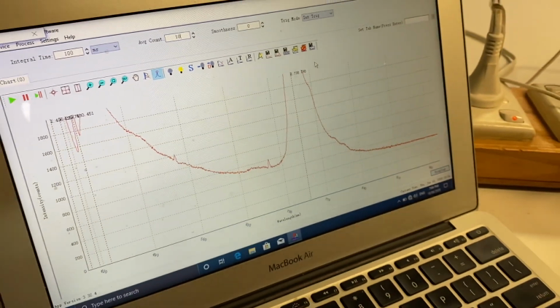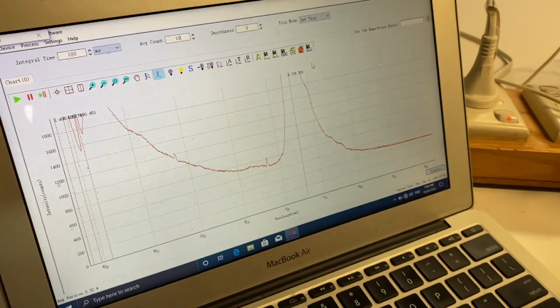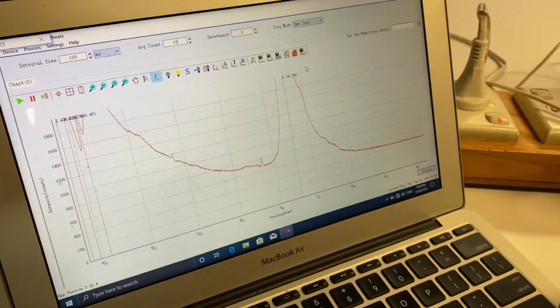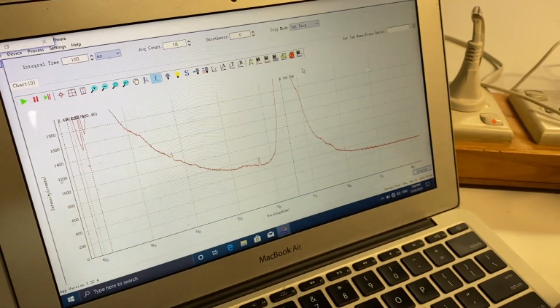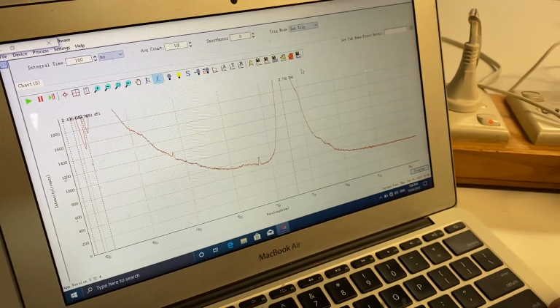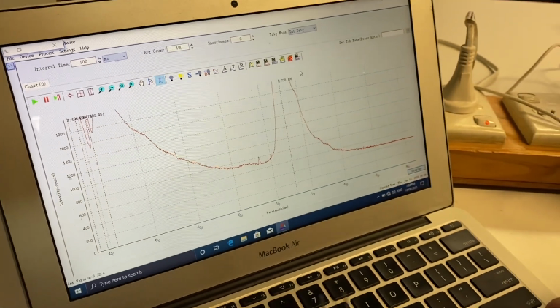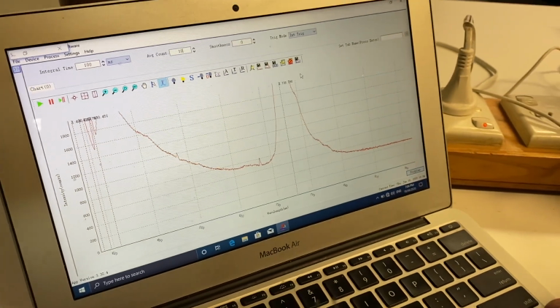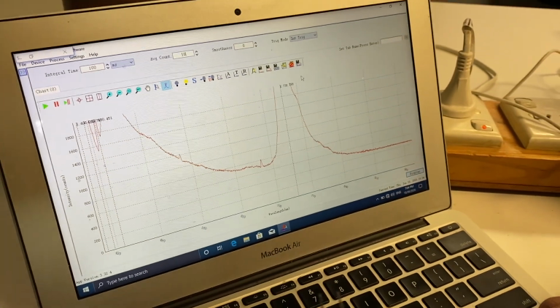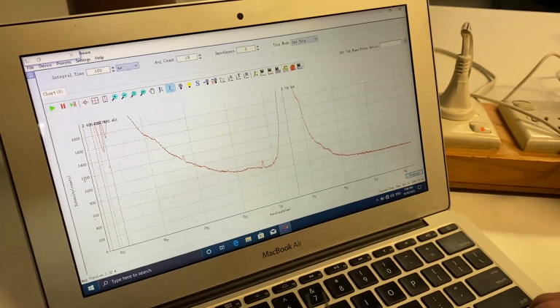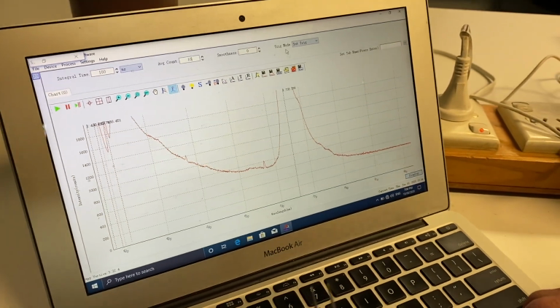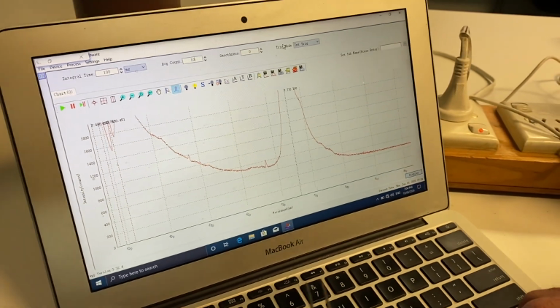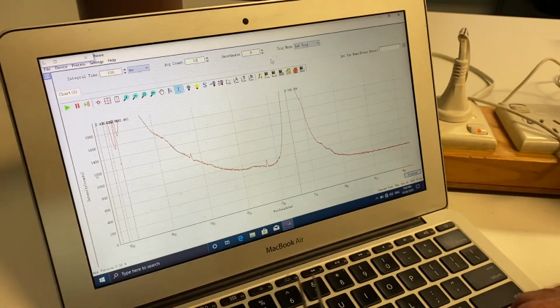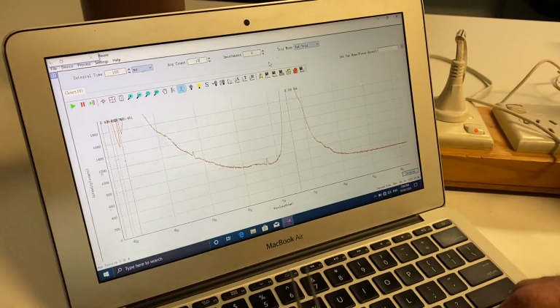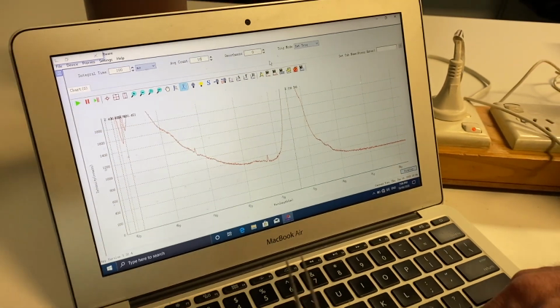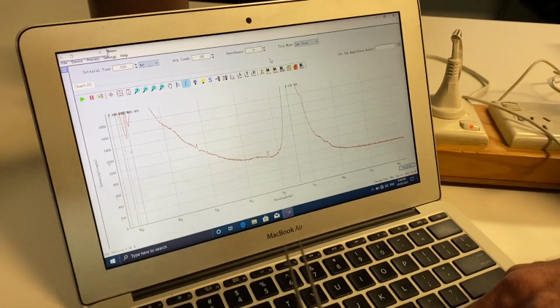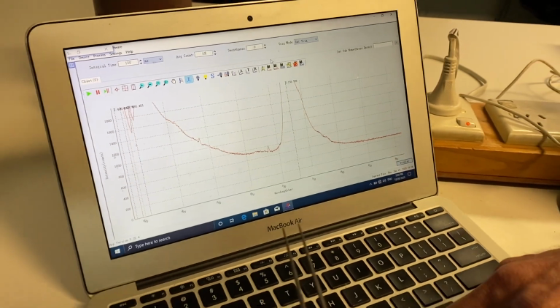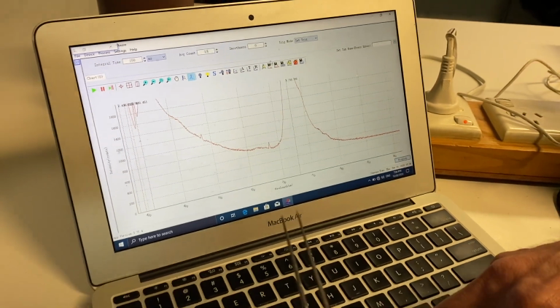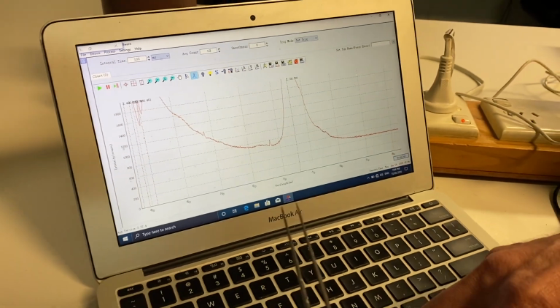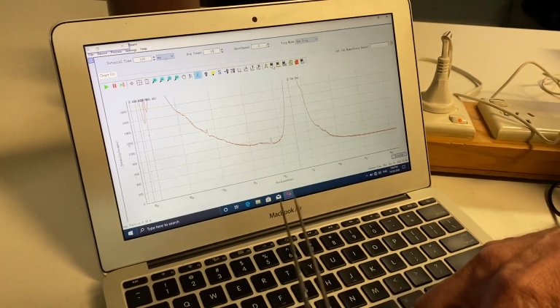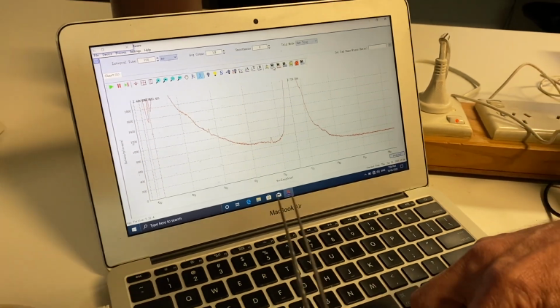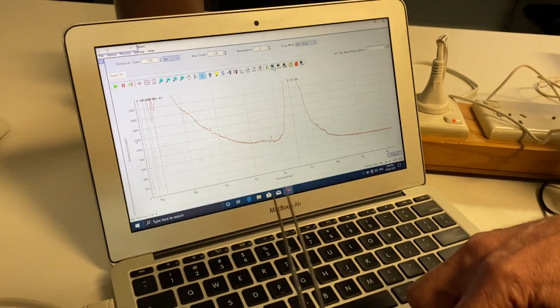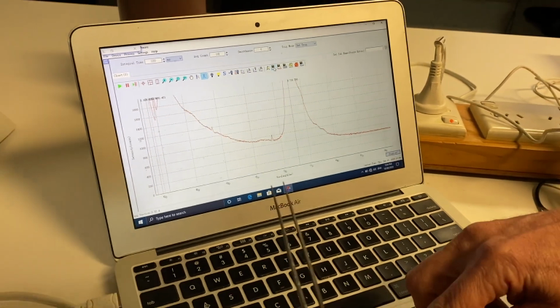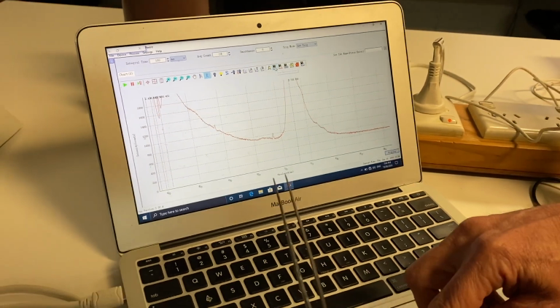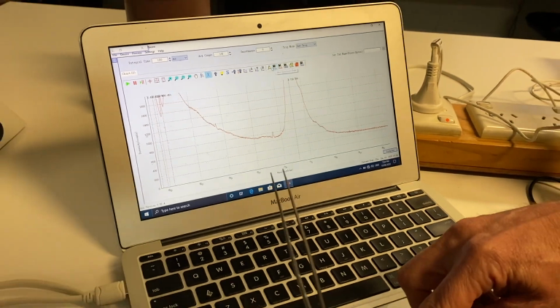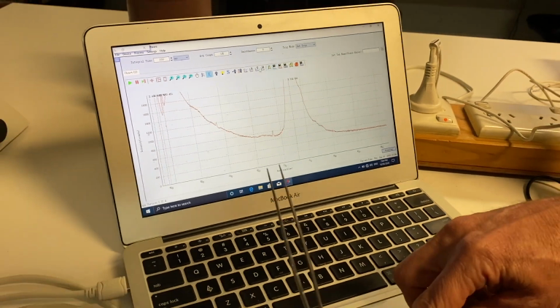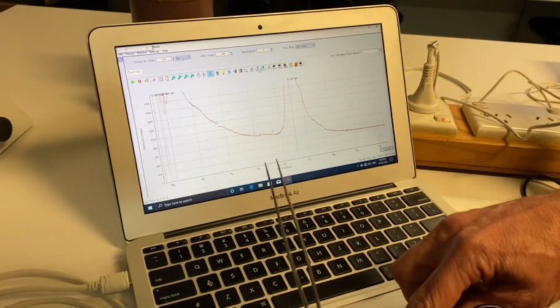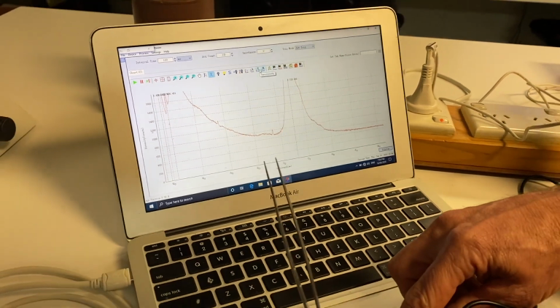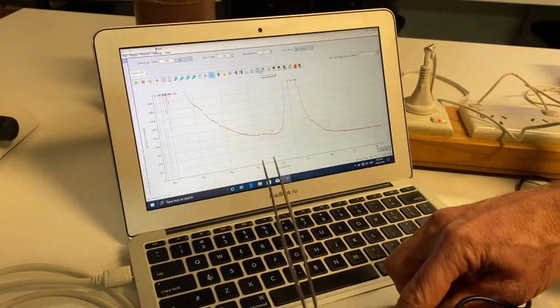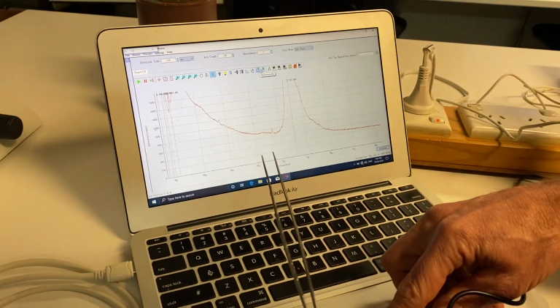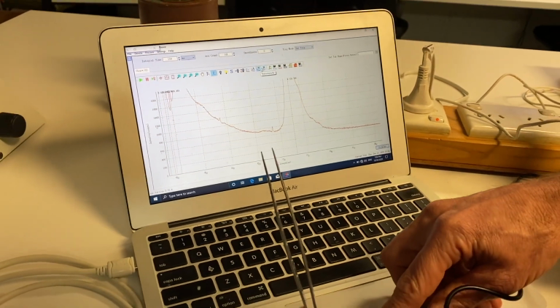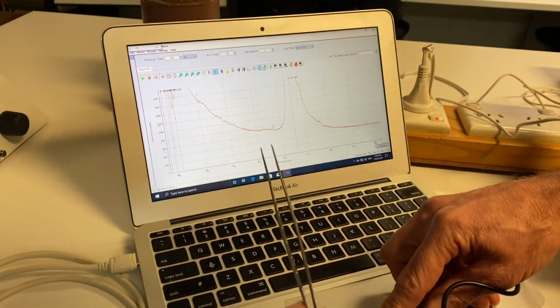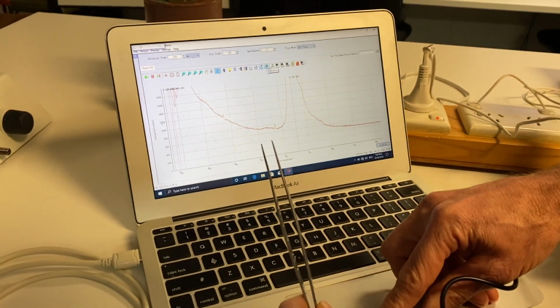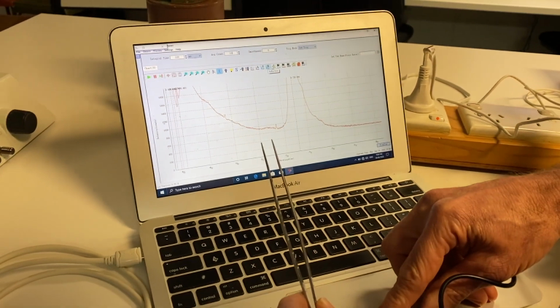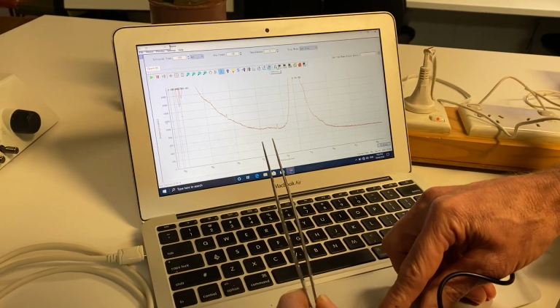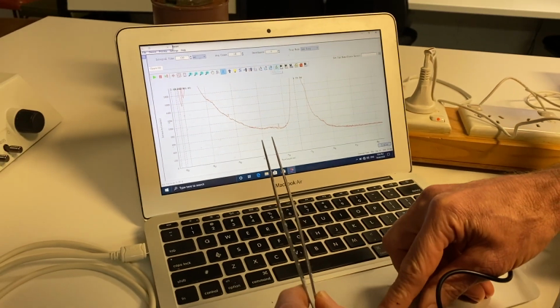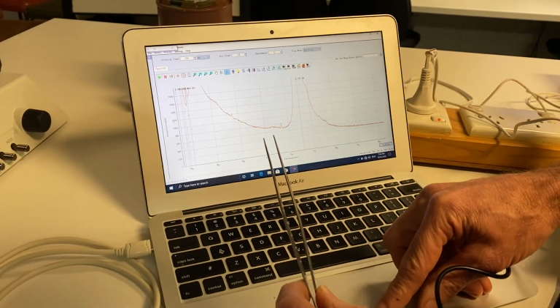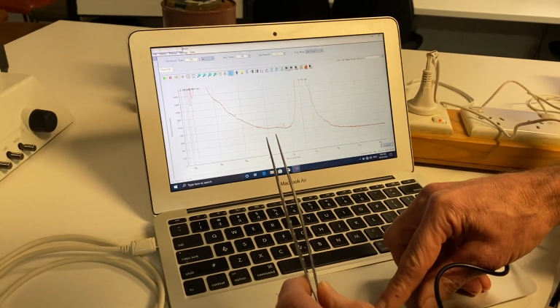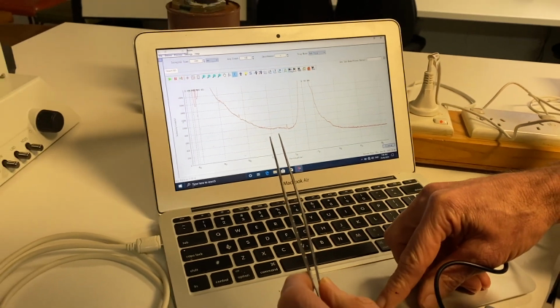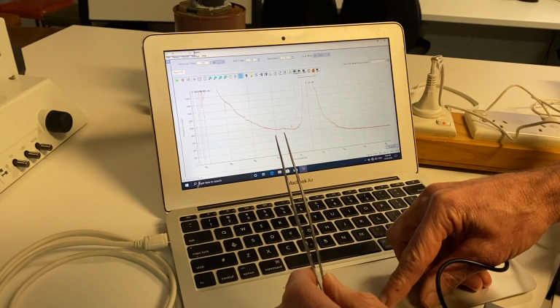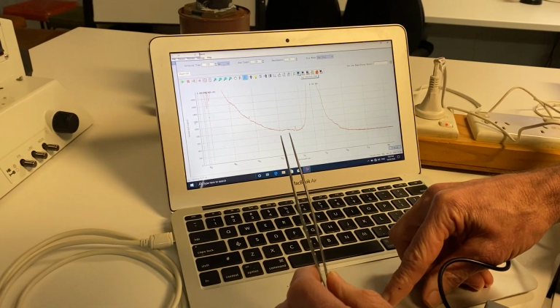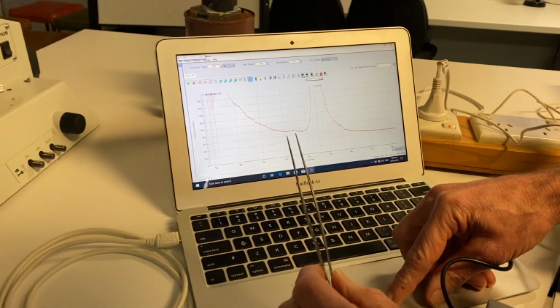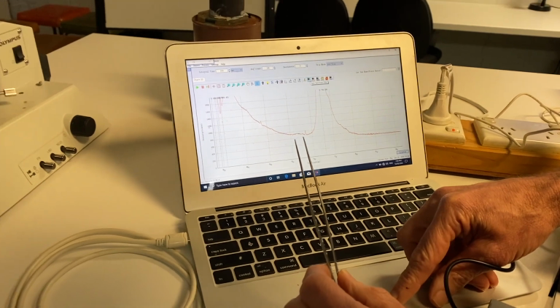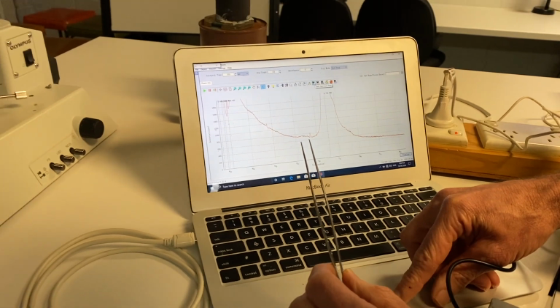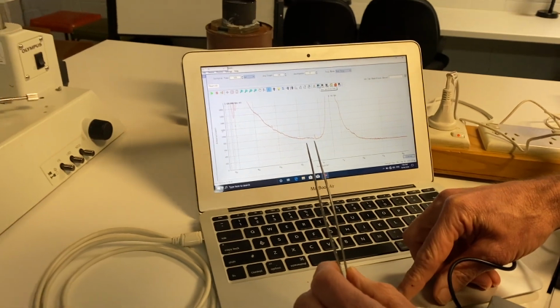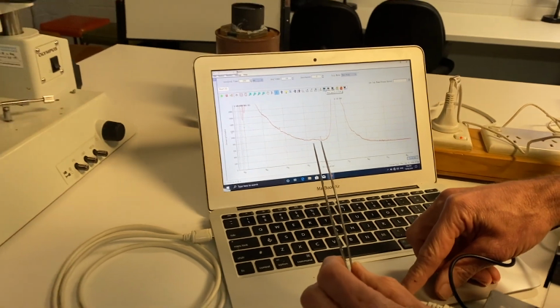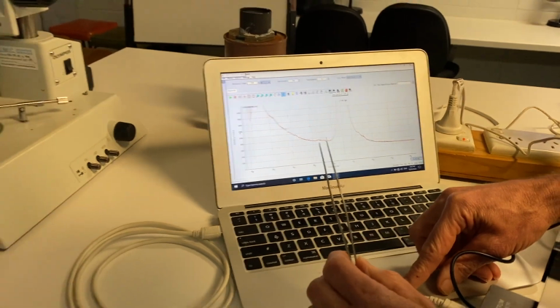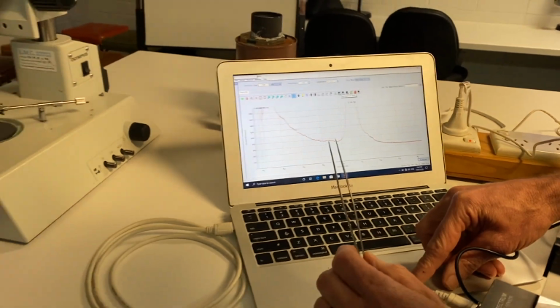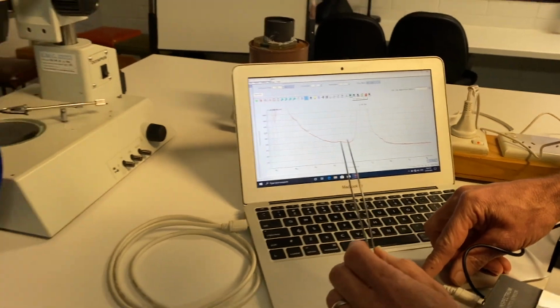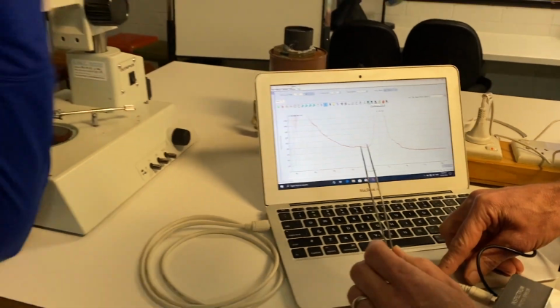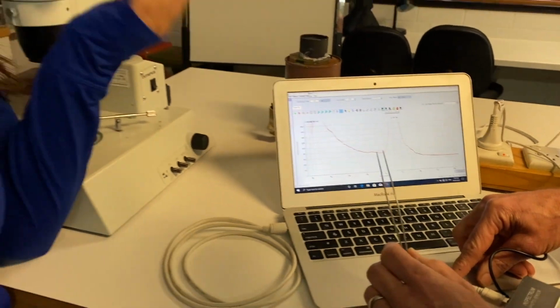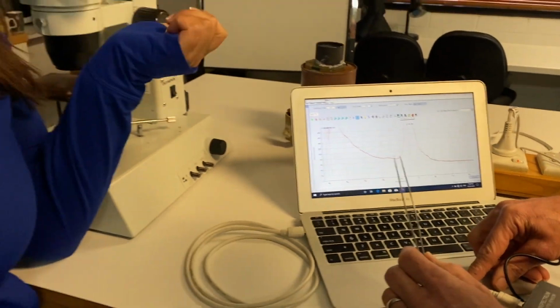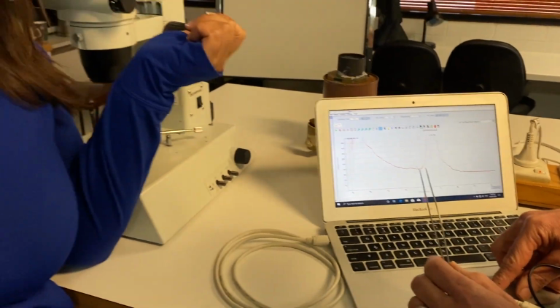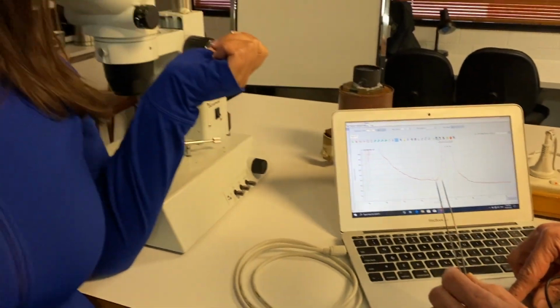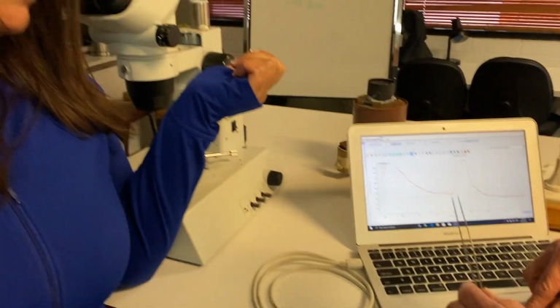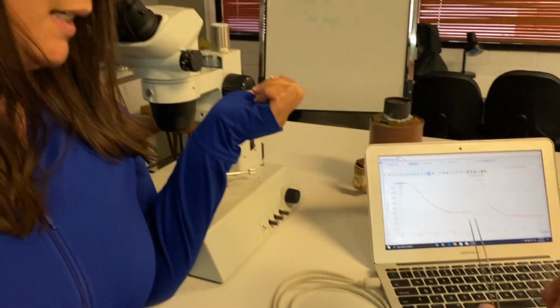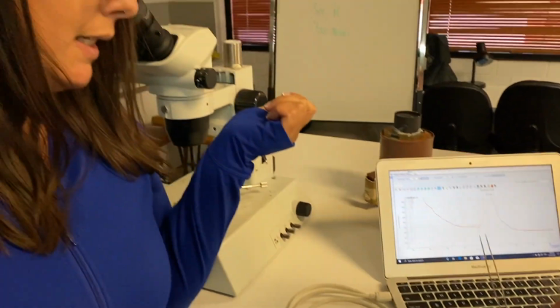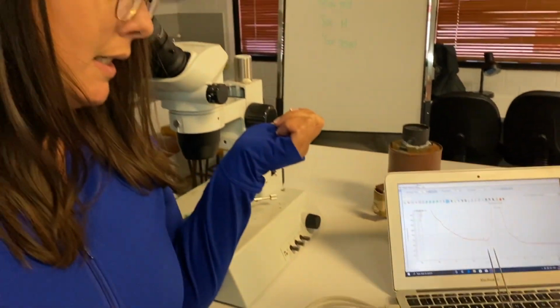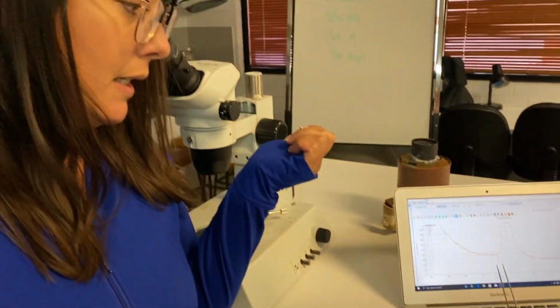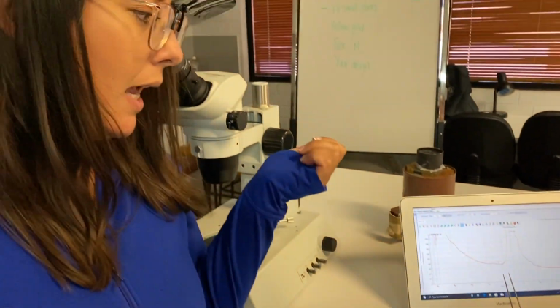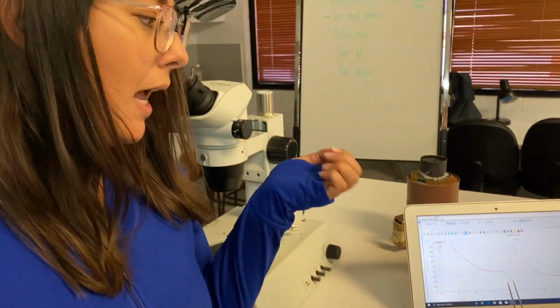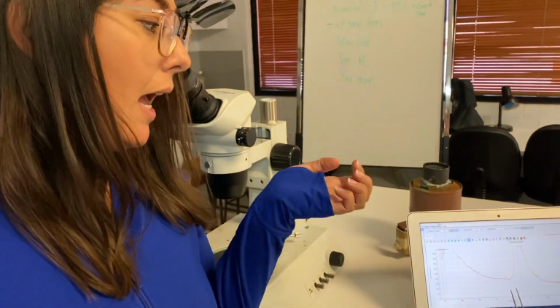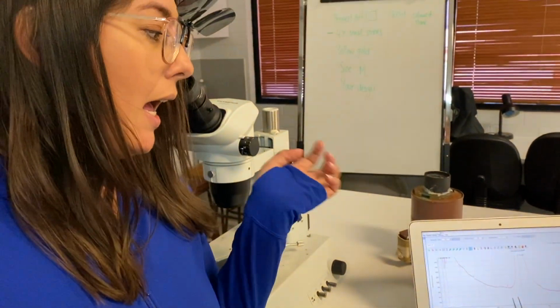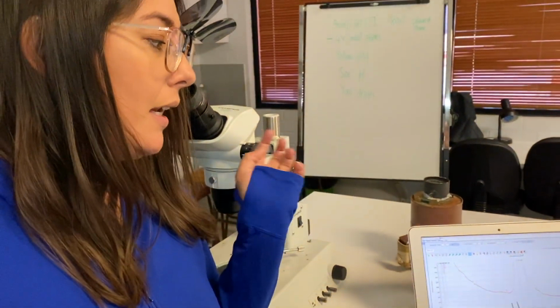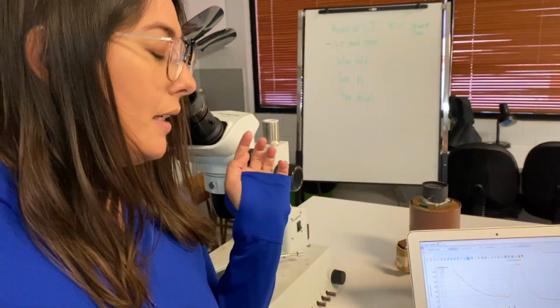So the guess that it was CVD was correct — it wasn't magnetic and it didn't show phosphorescence.